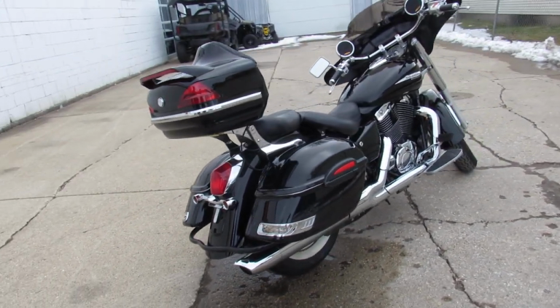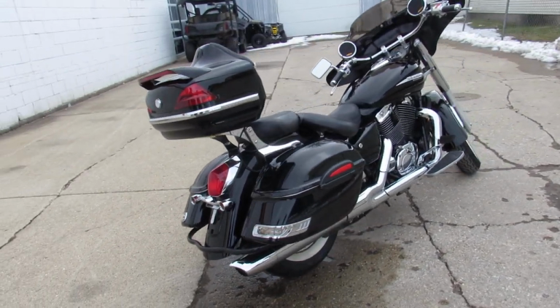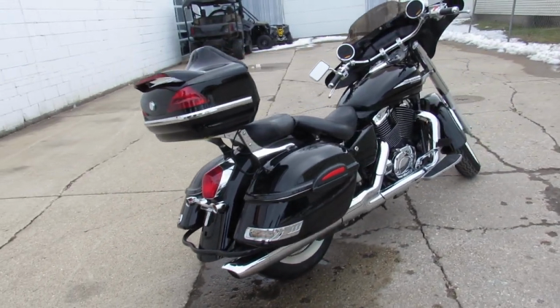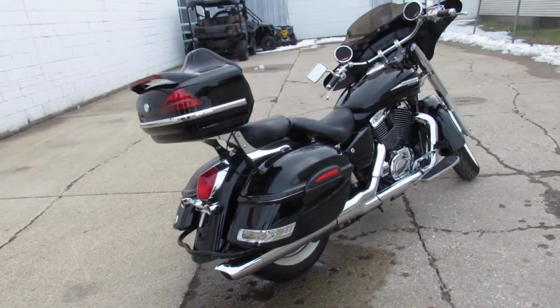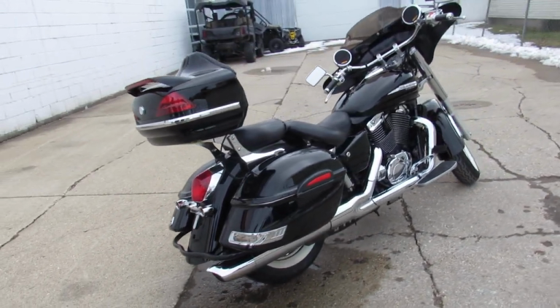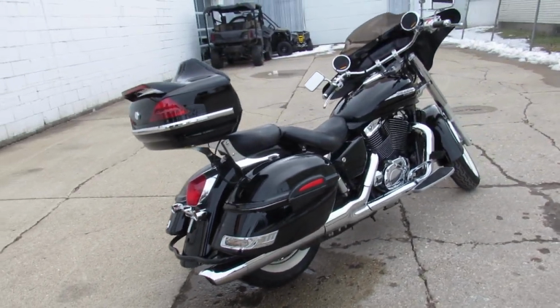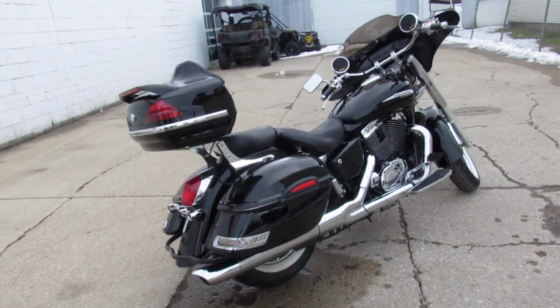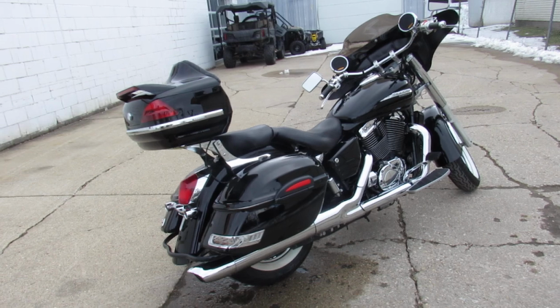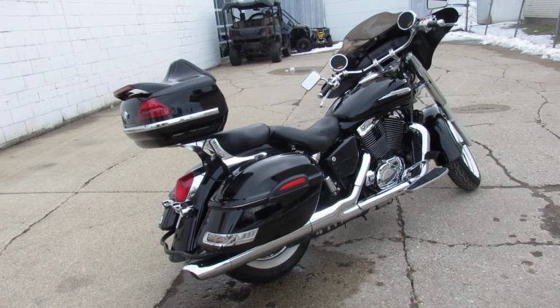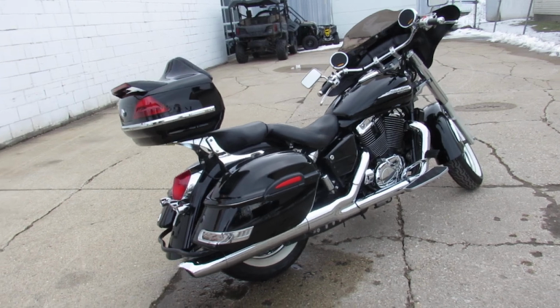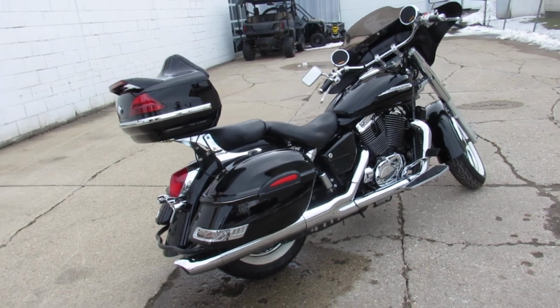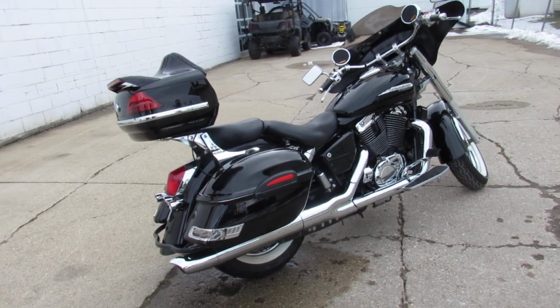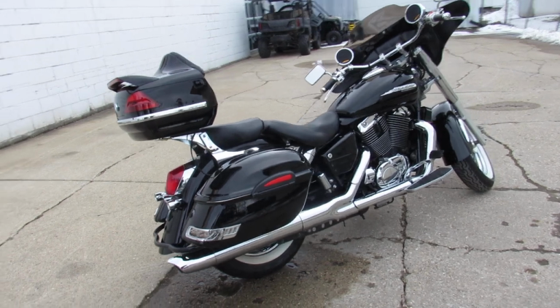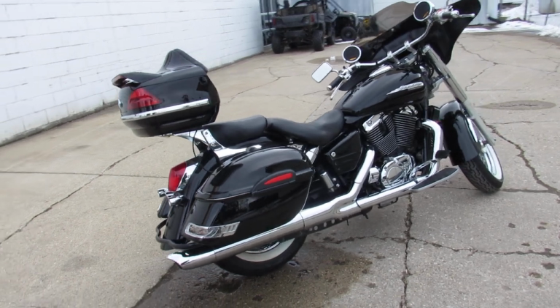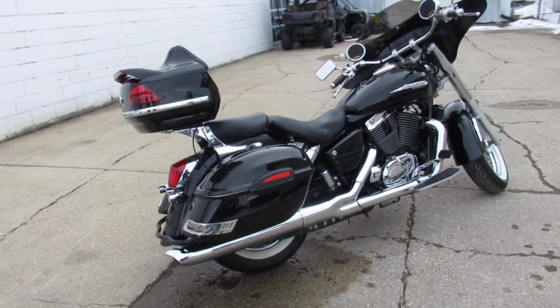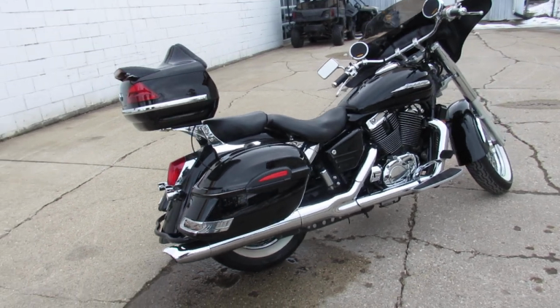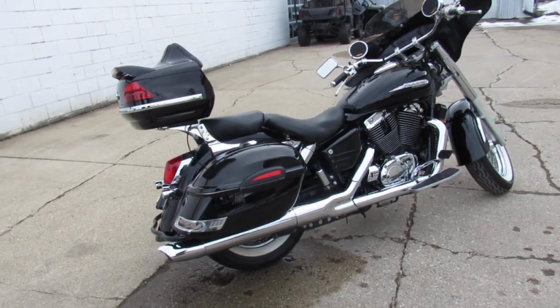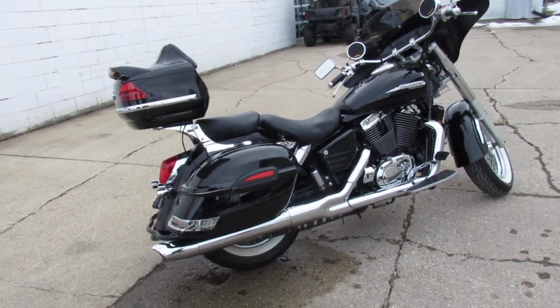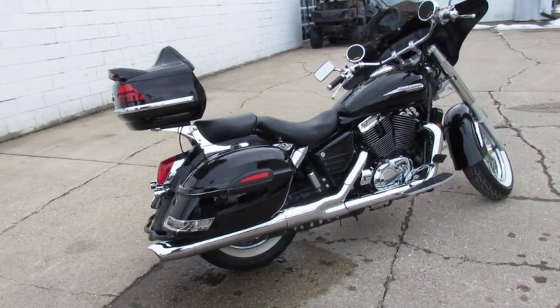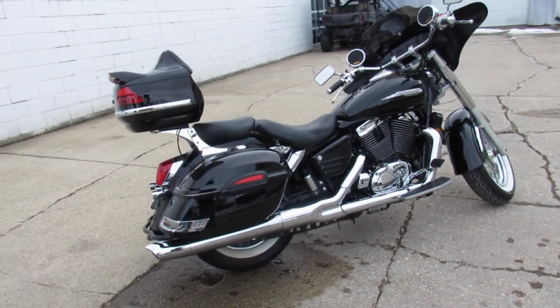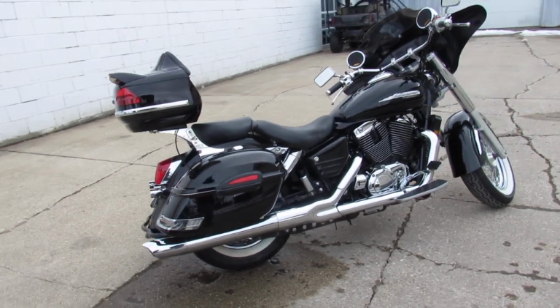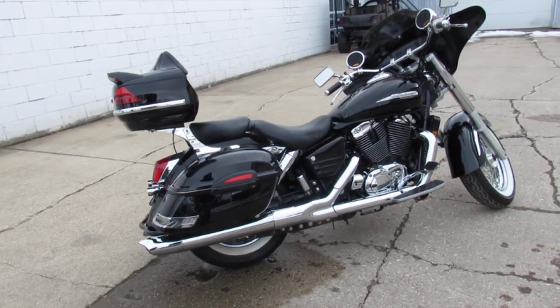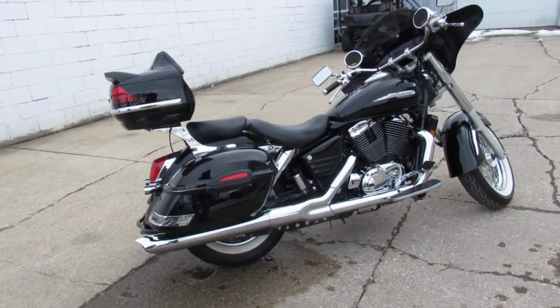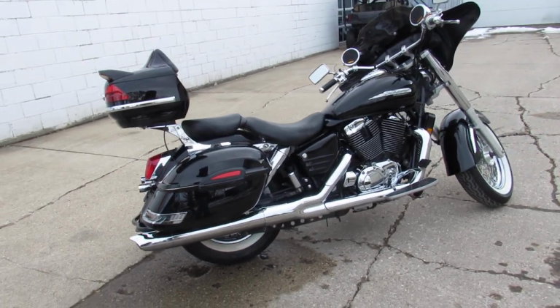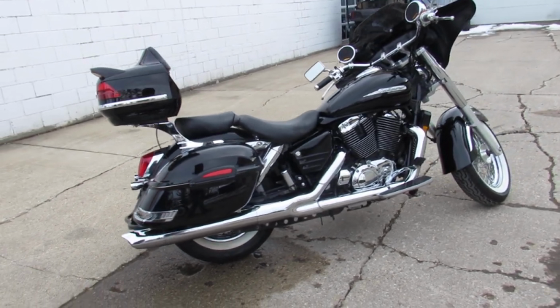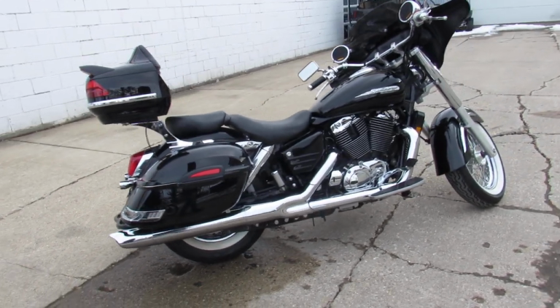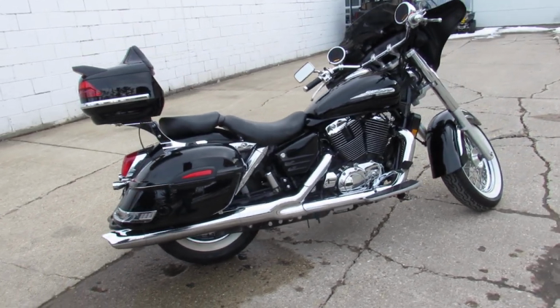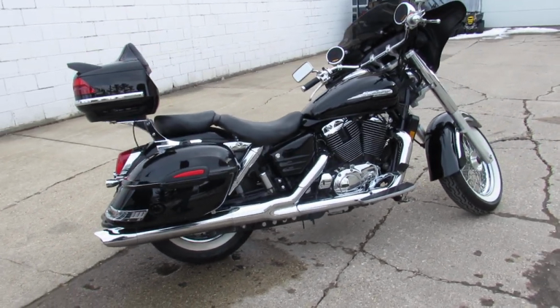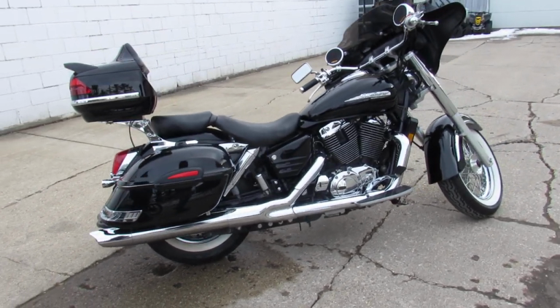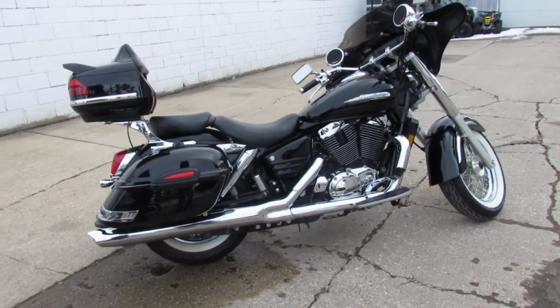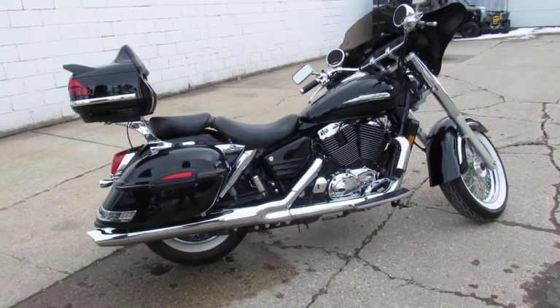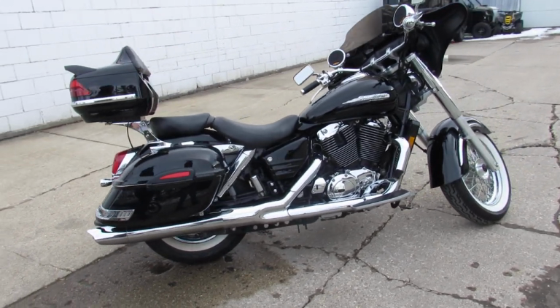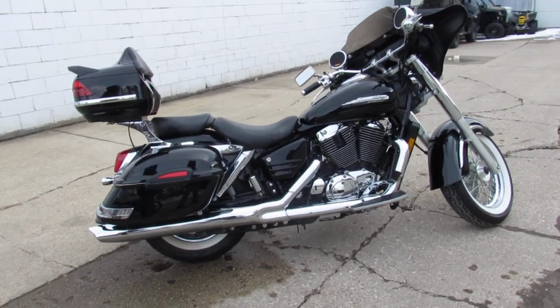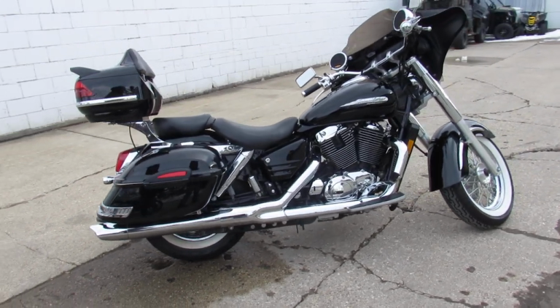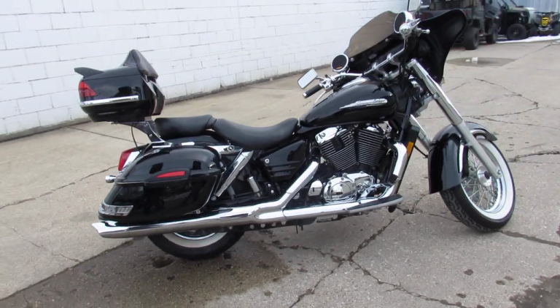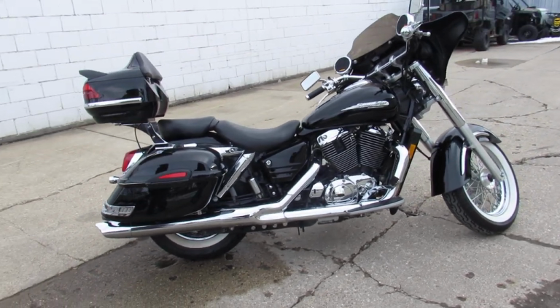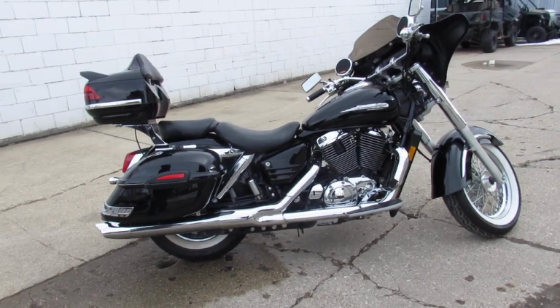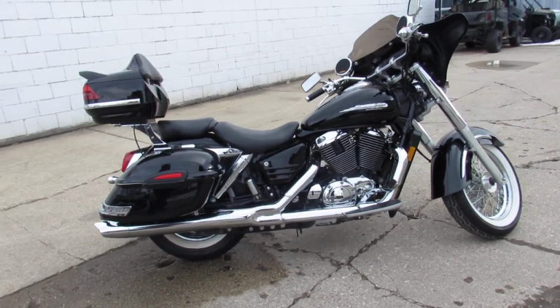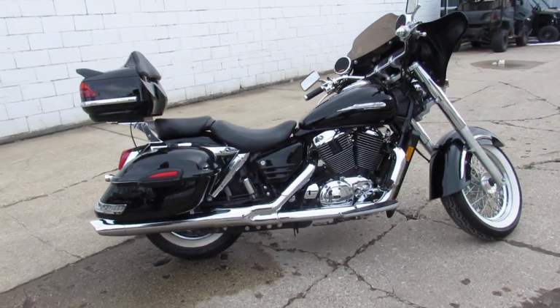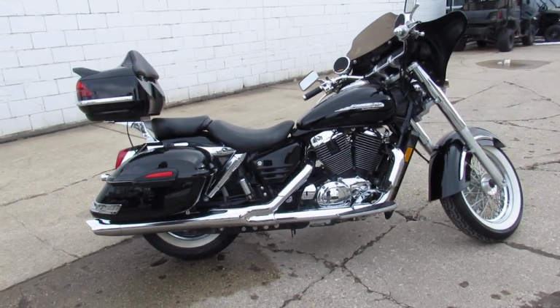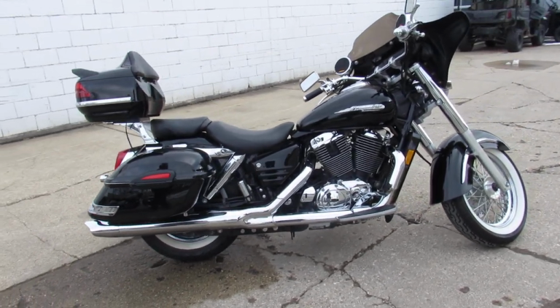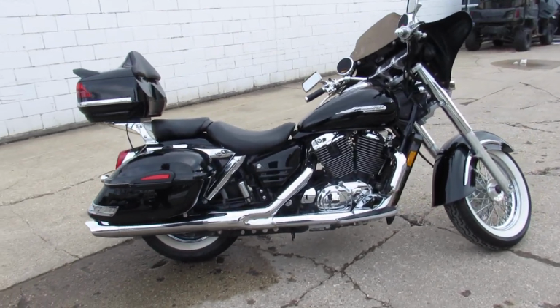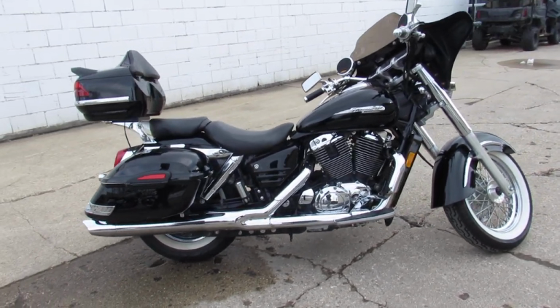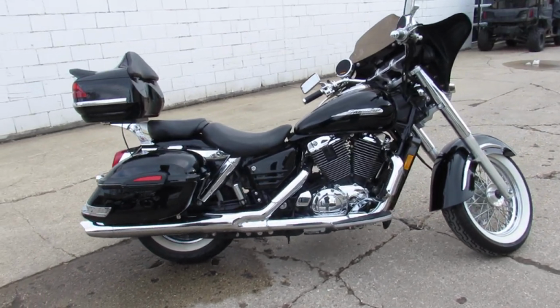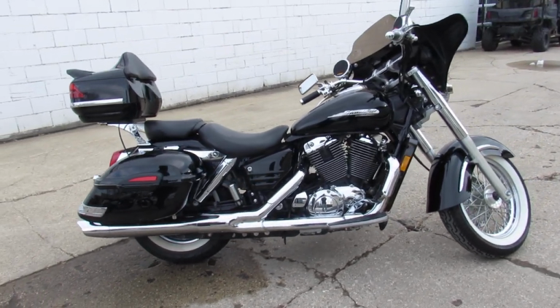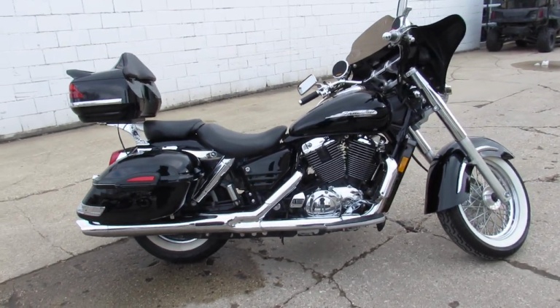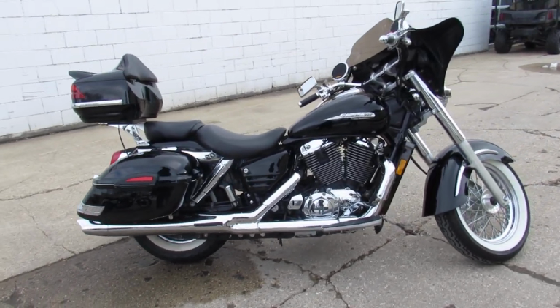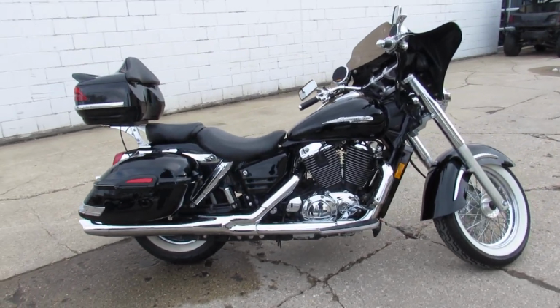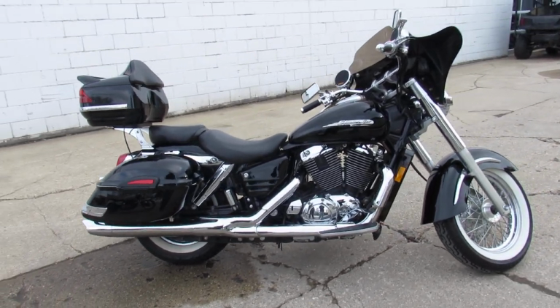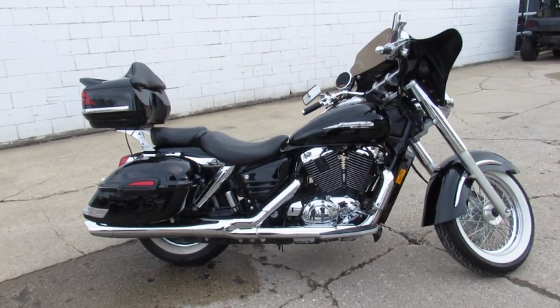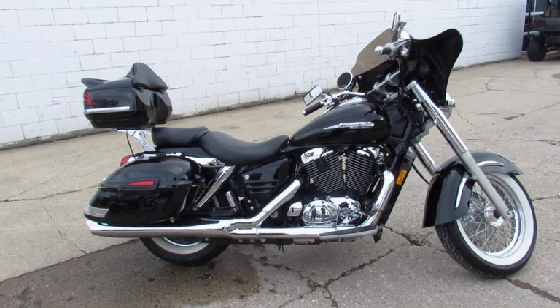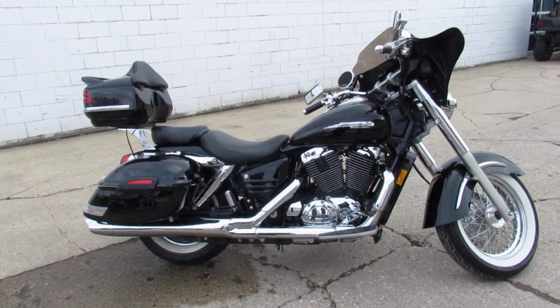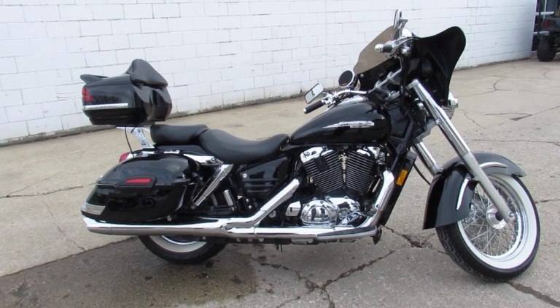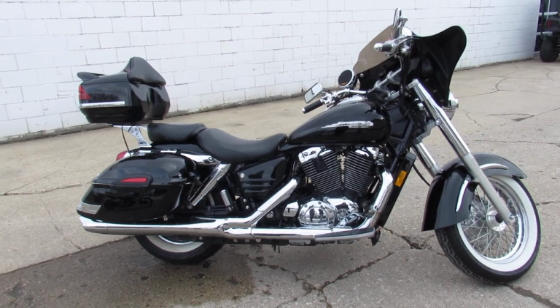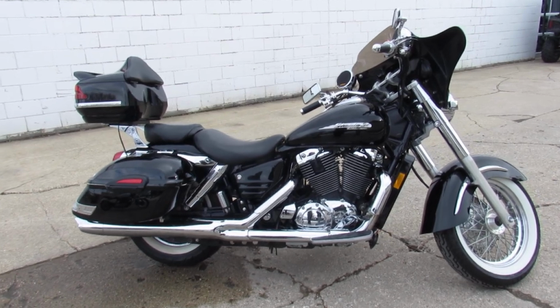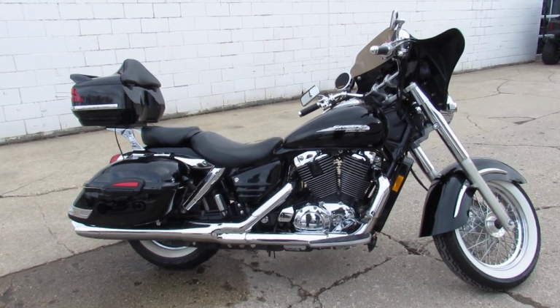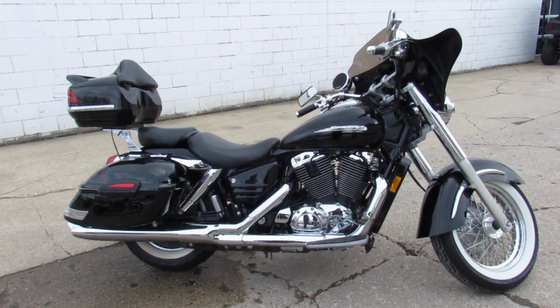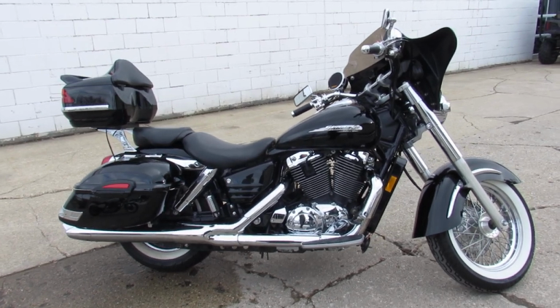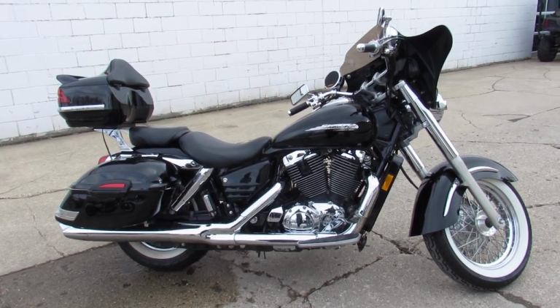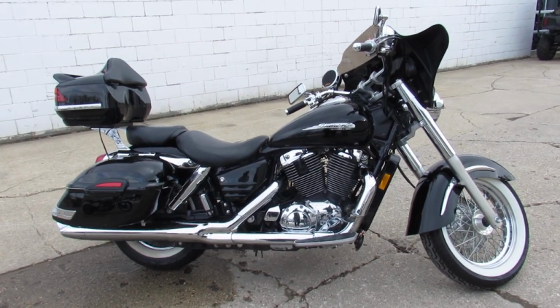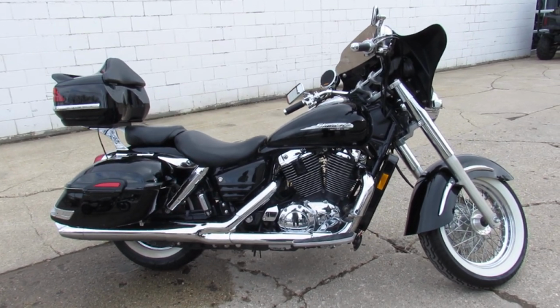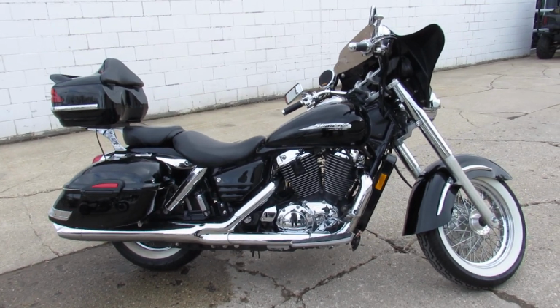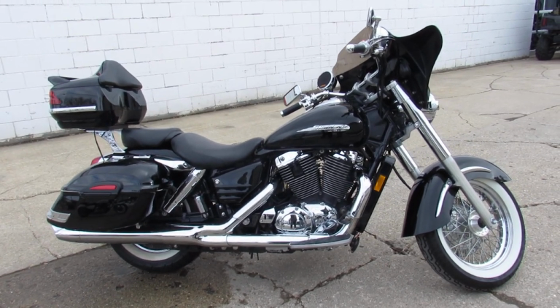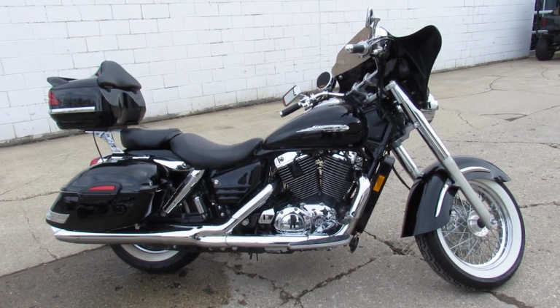'99 Shadow 1100 only $28.99. Give us a call, we'll get it done. 810-648-9500.